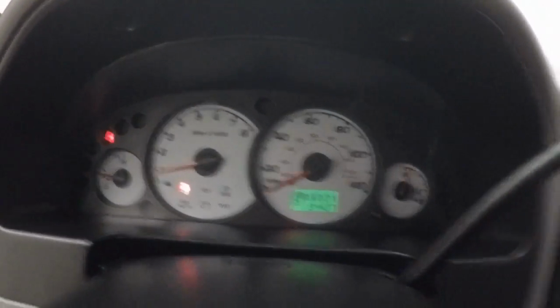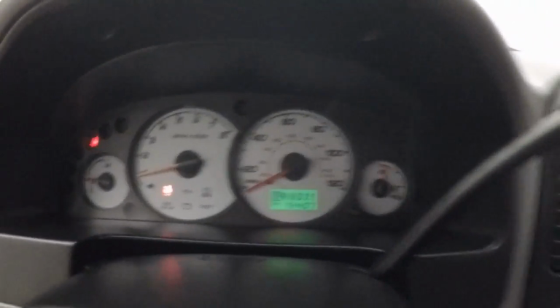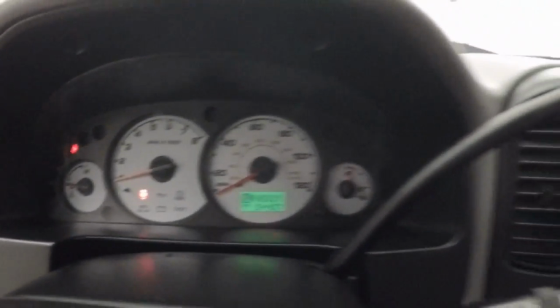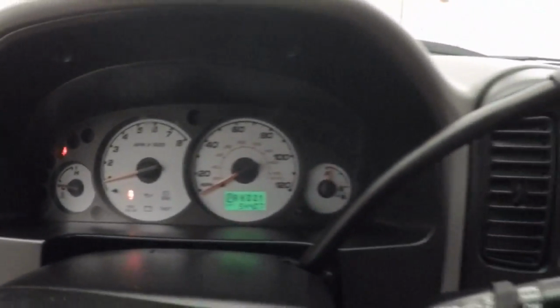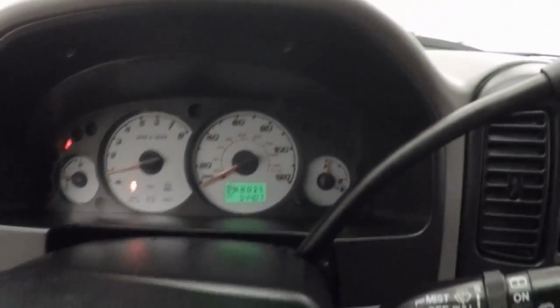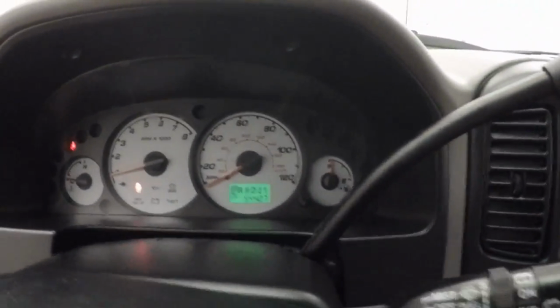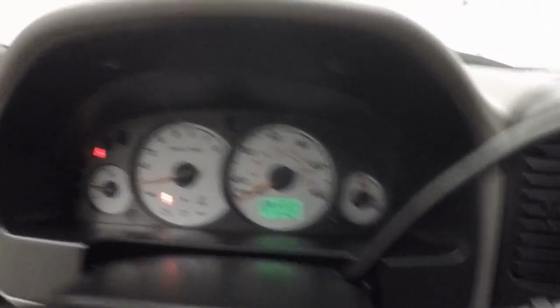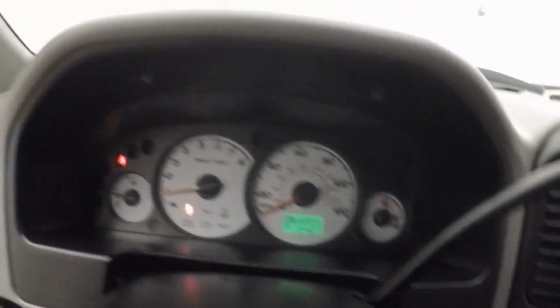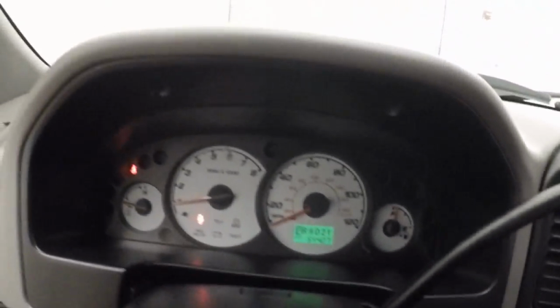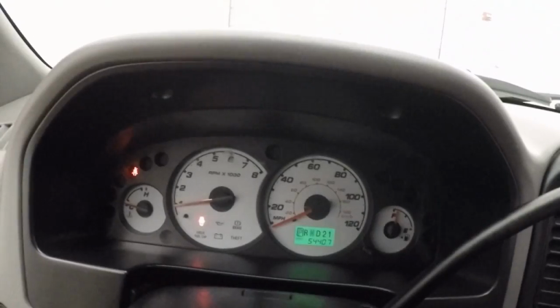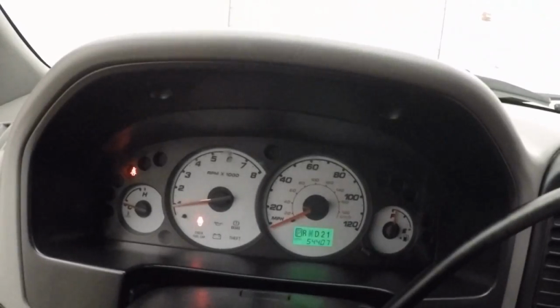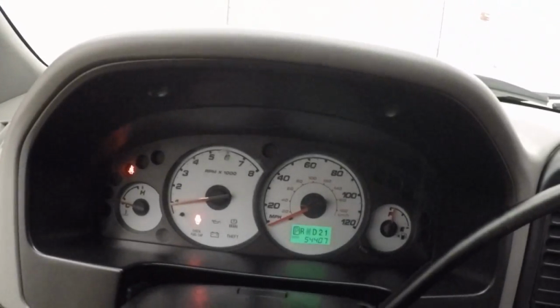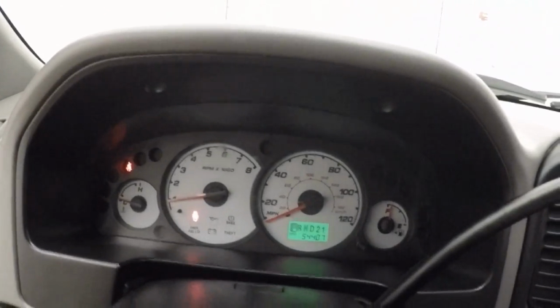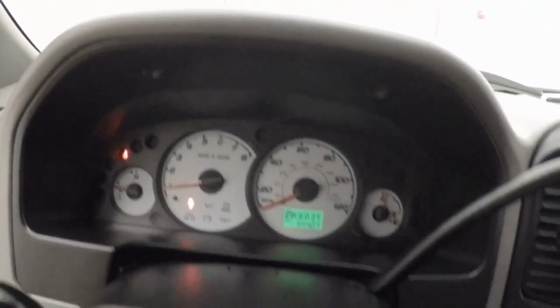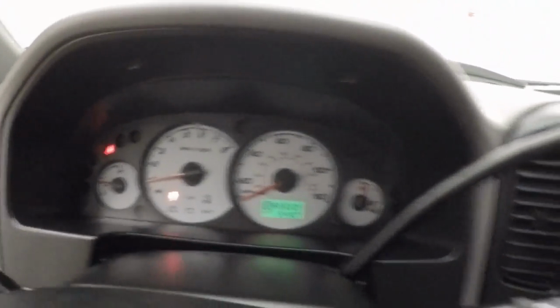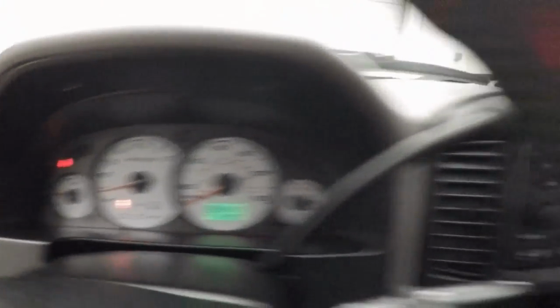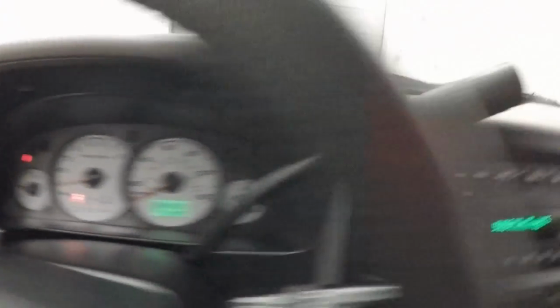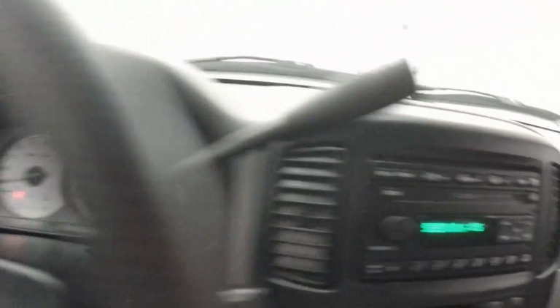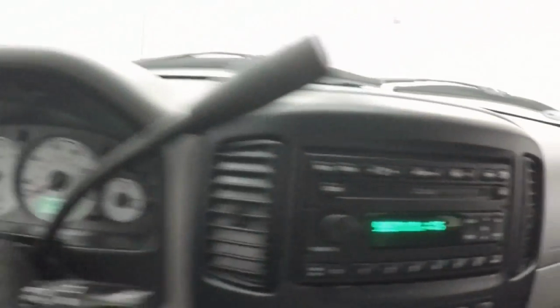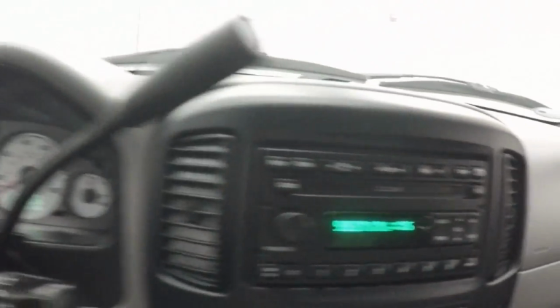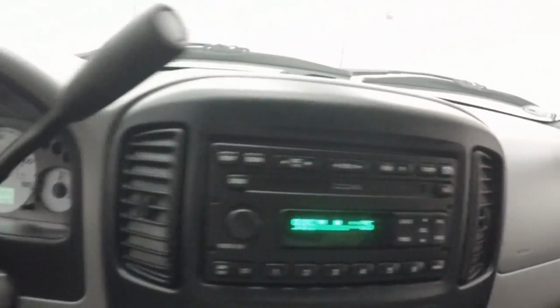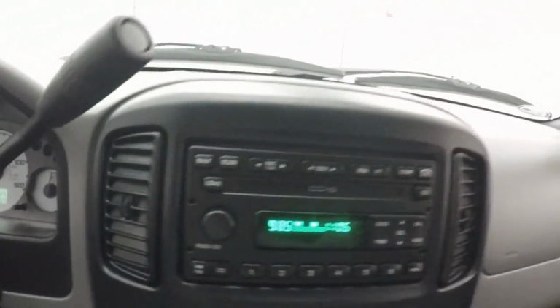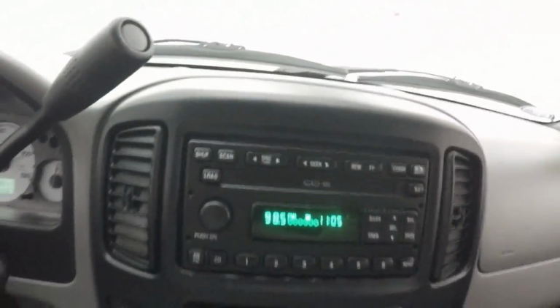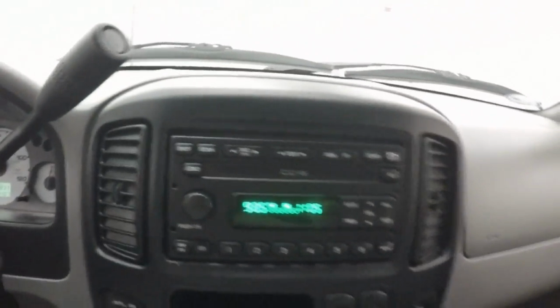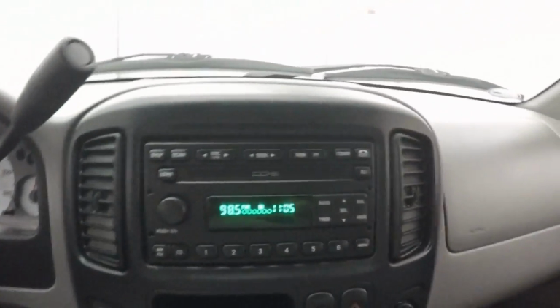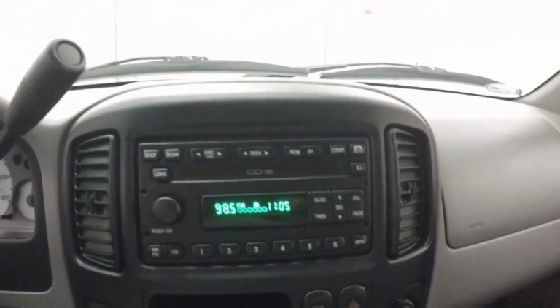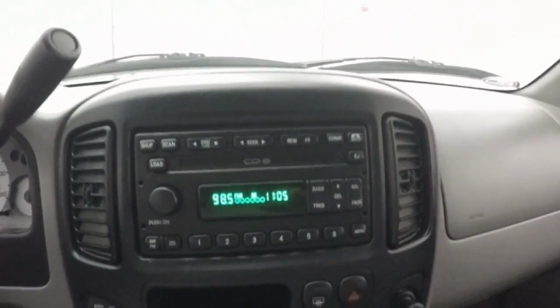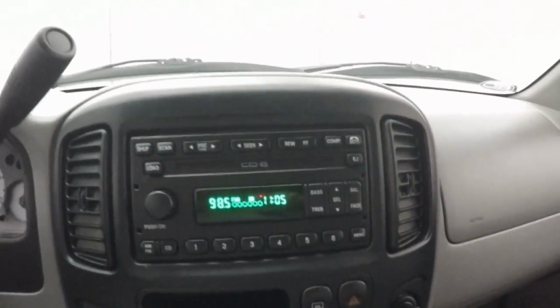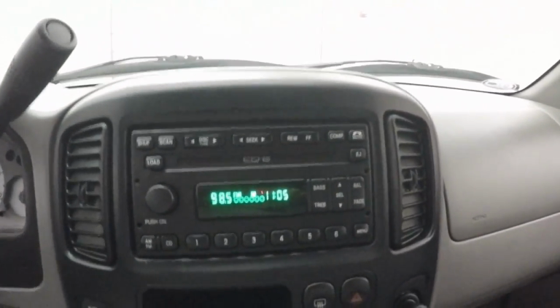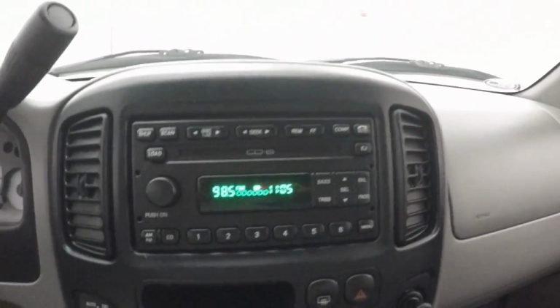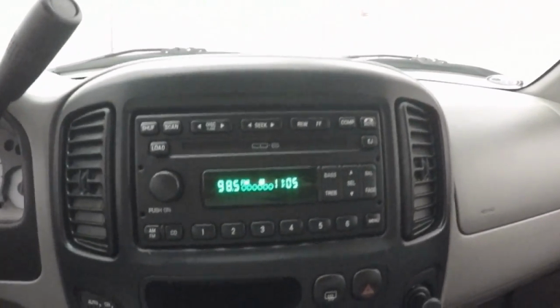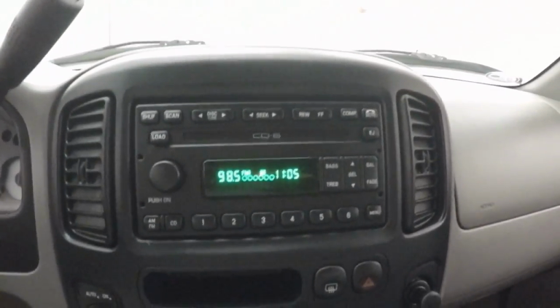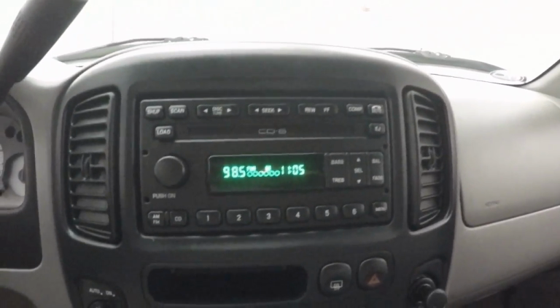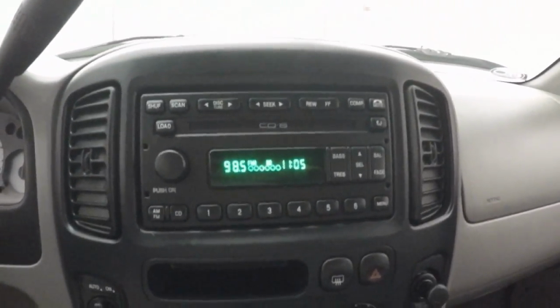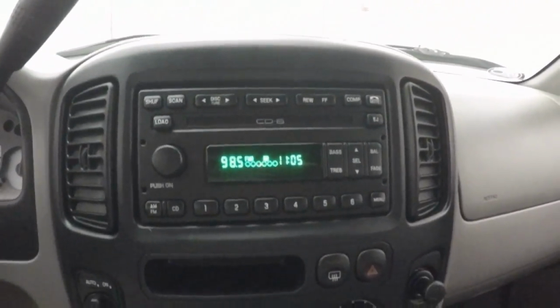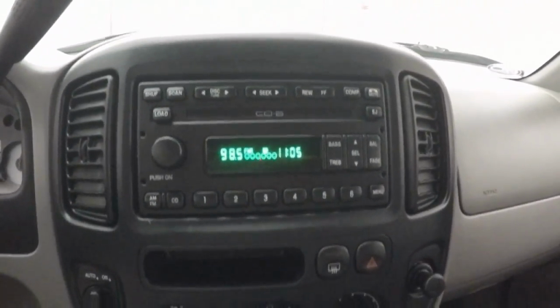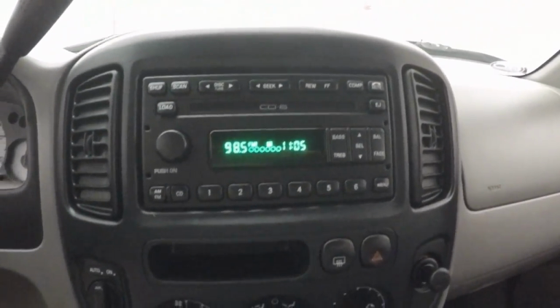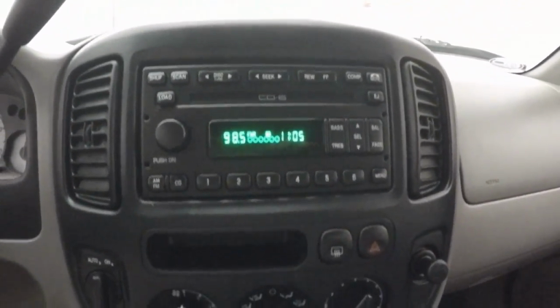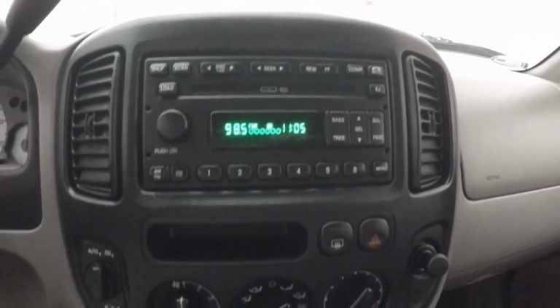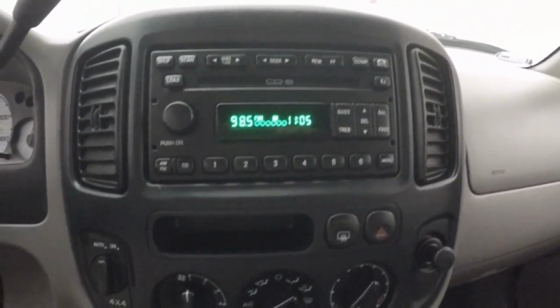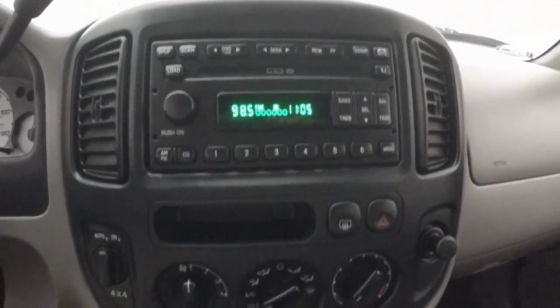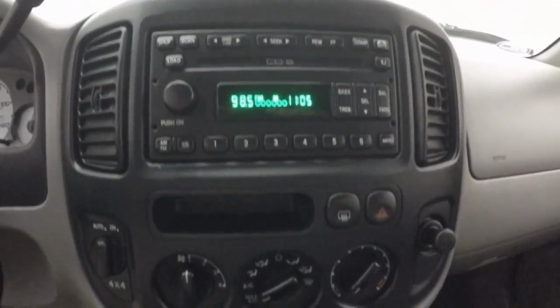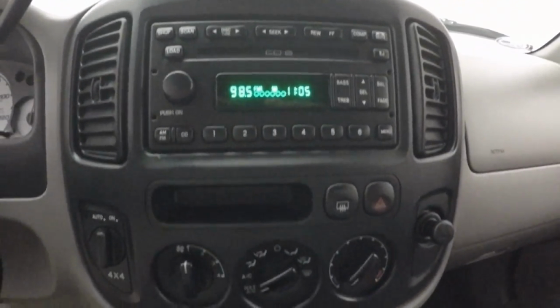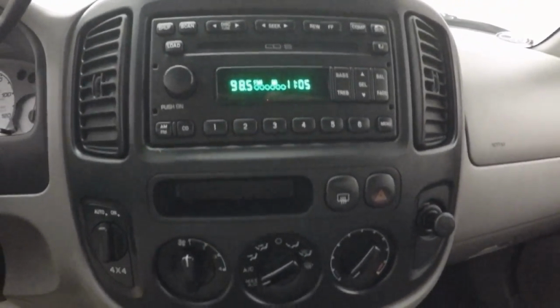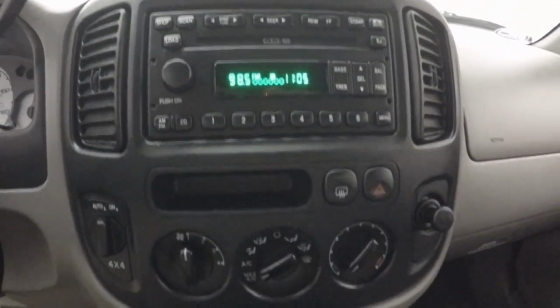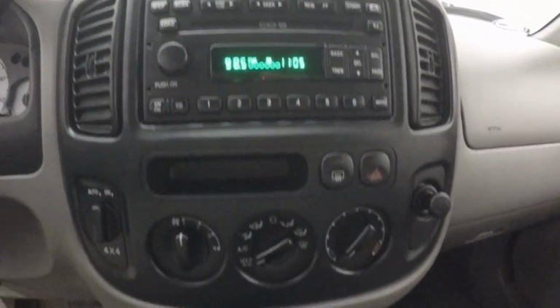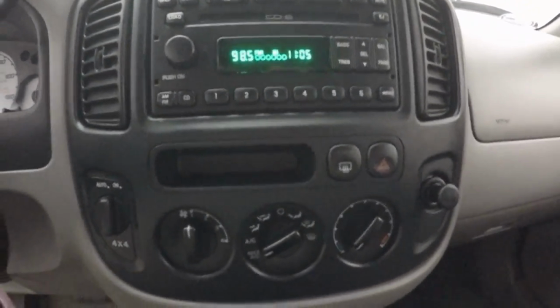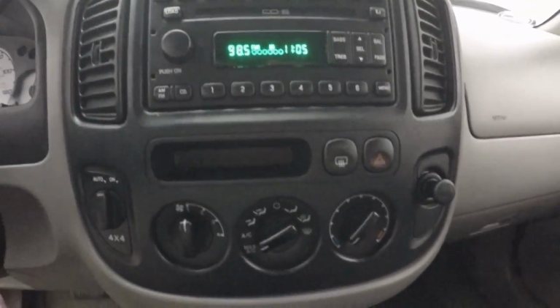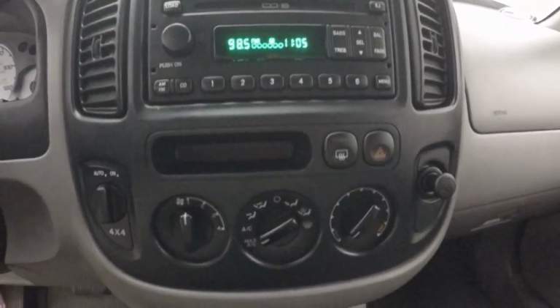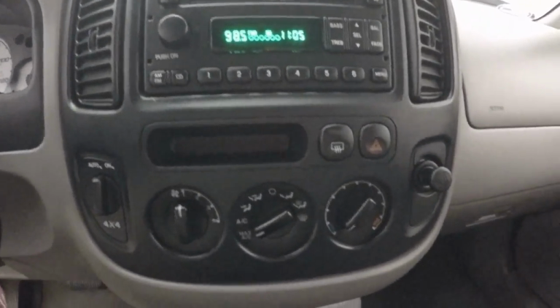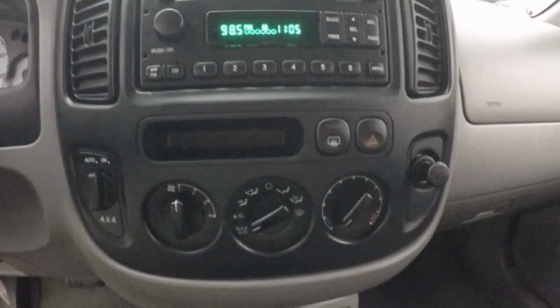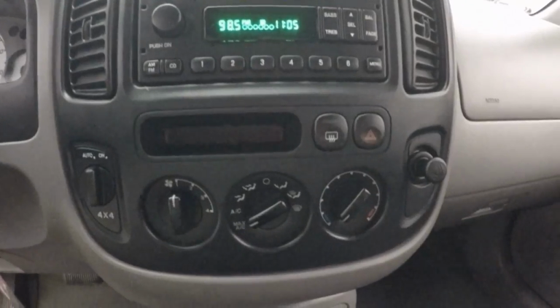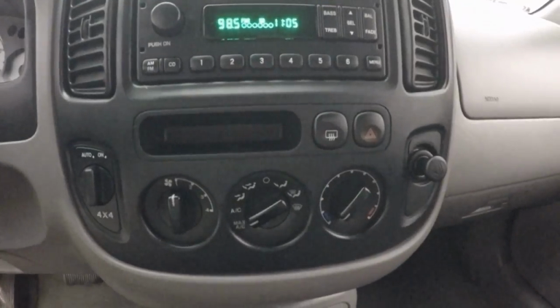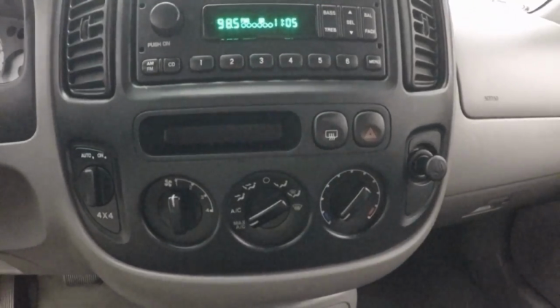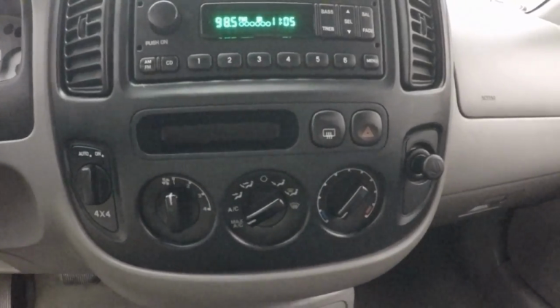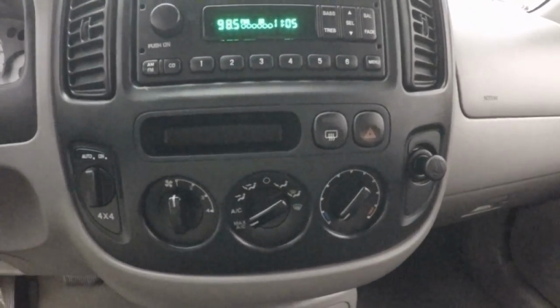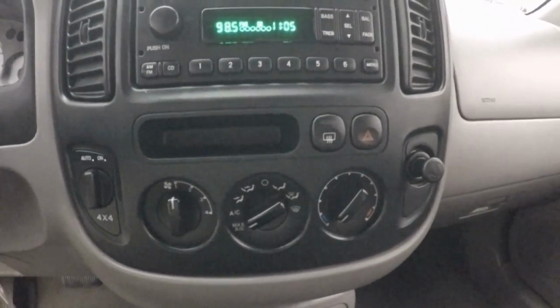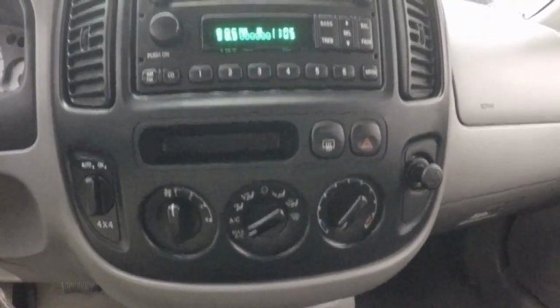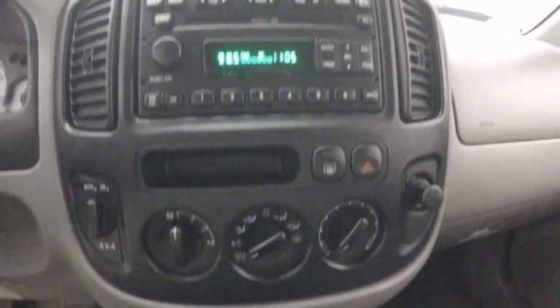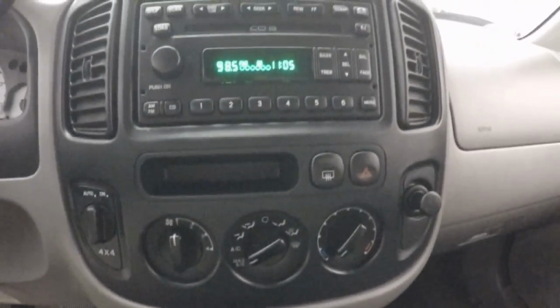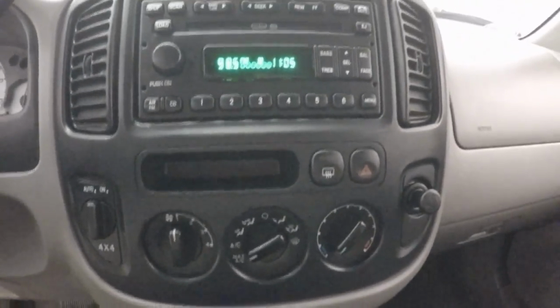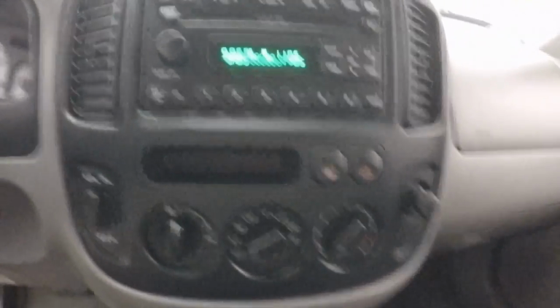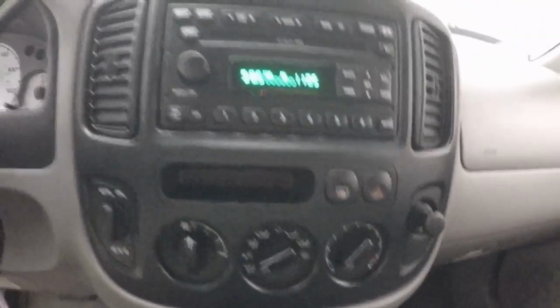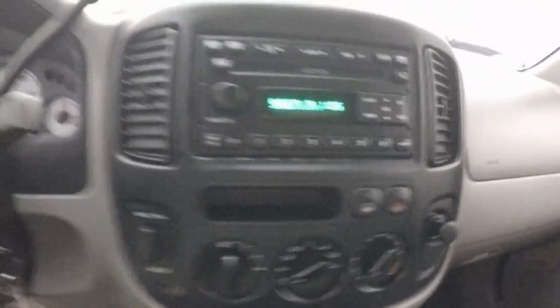This car has about 54,500 miles — very low miles. Your climate control and stereo are up front as well.